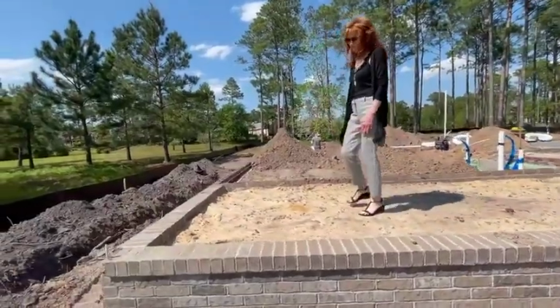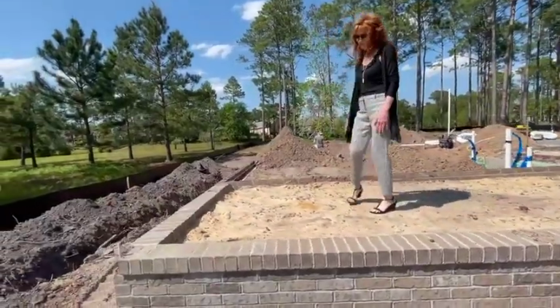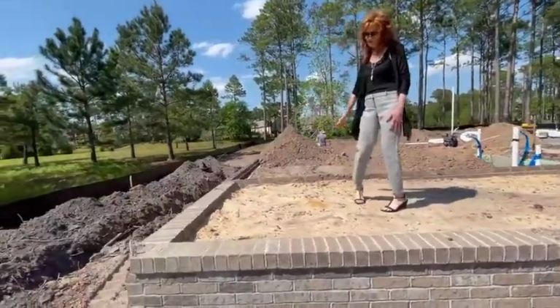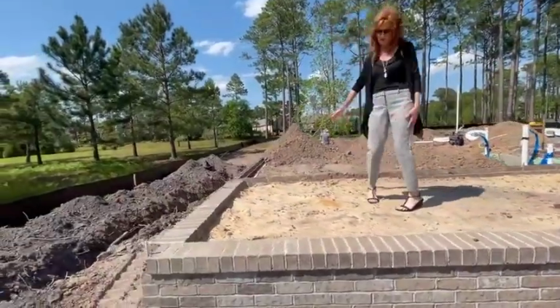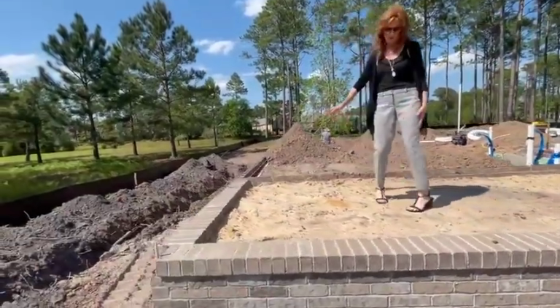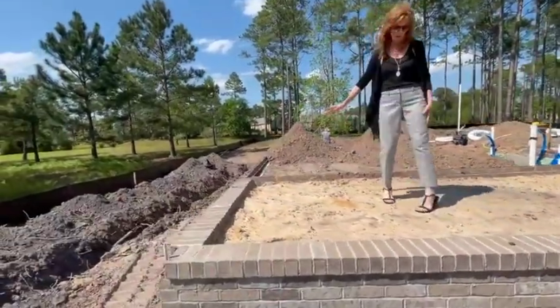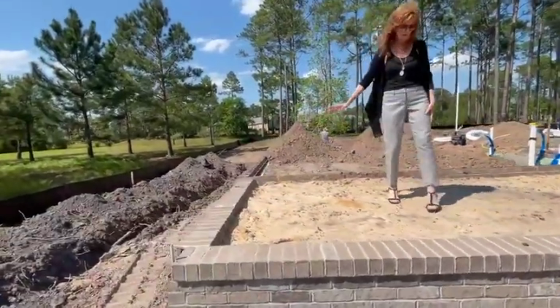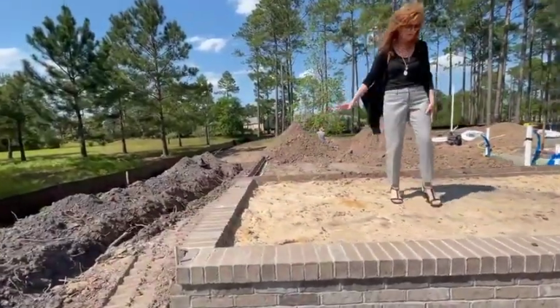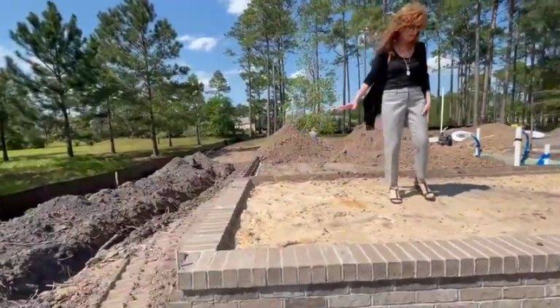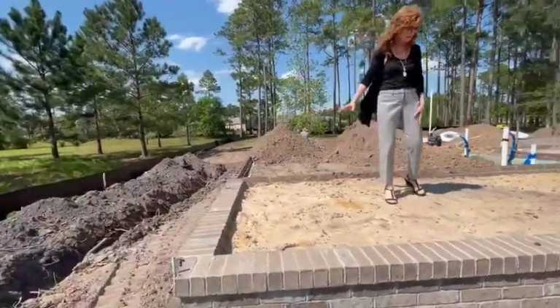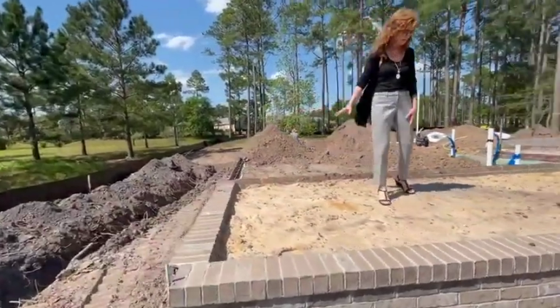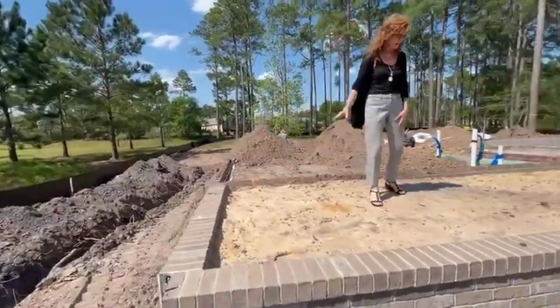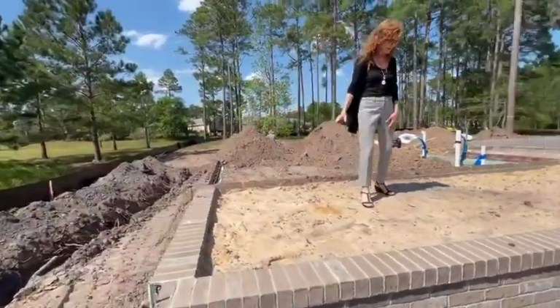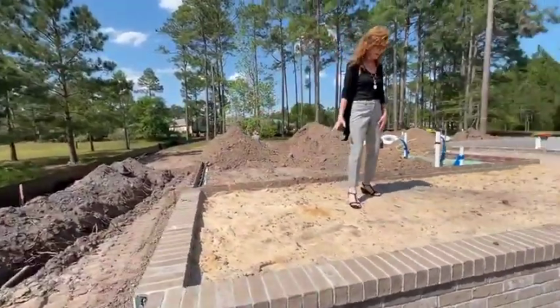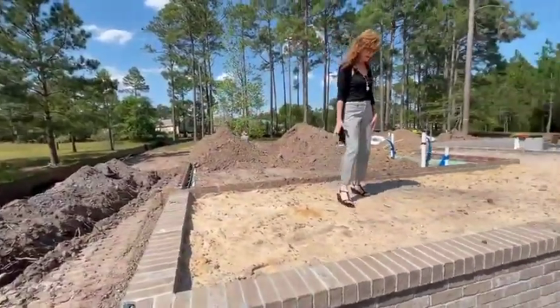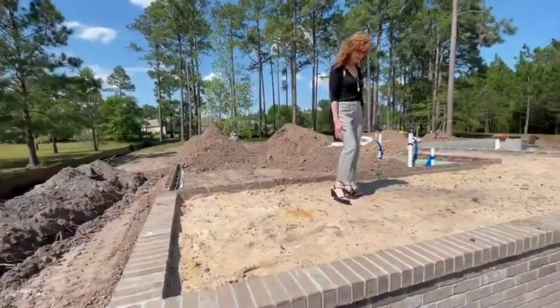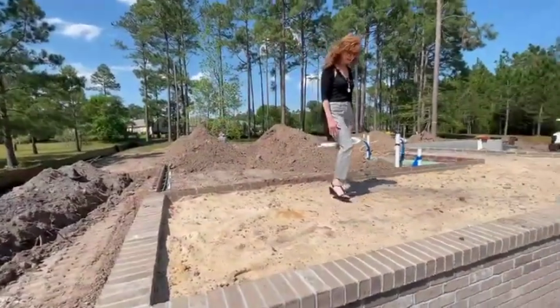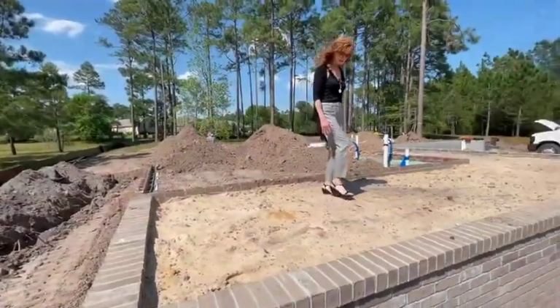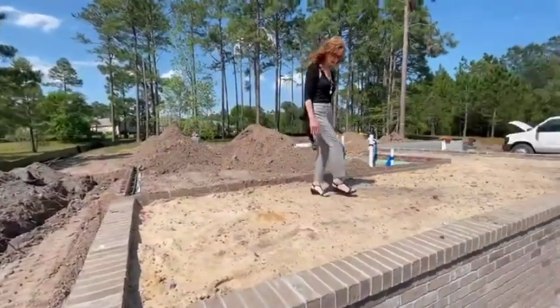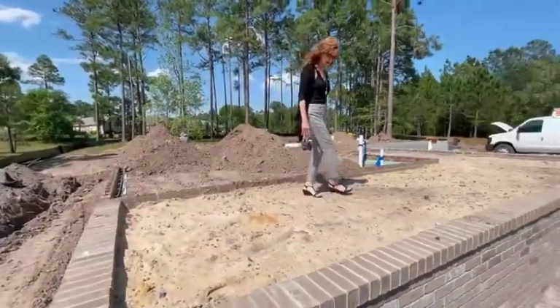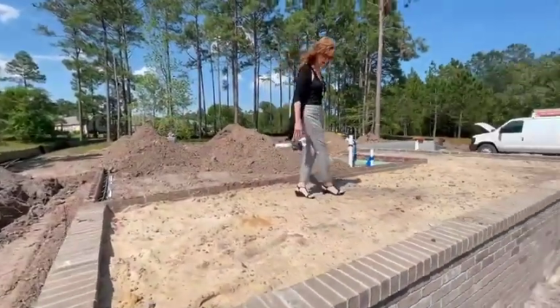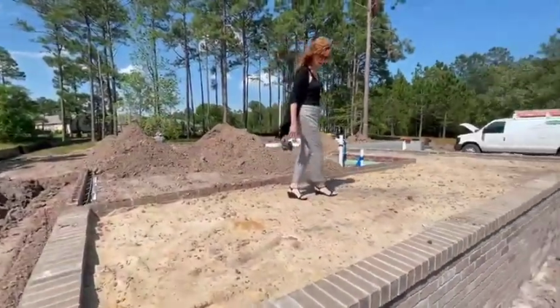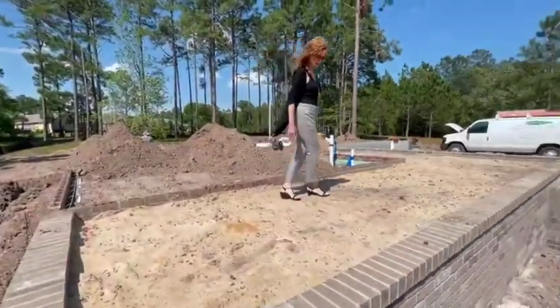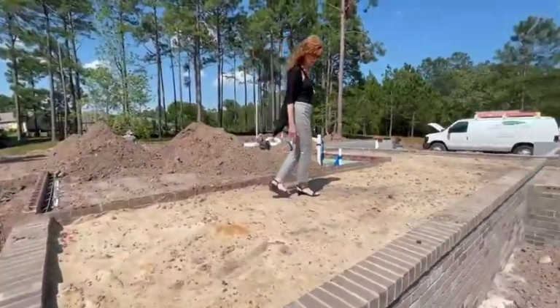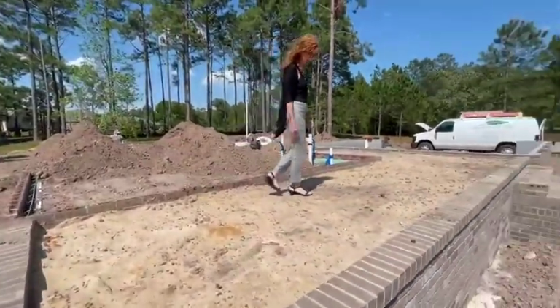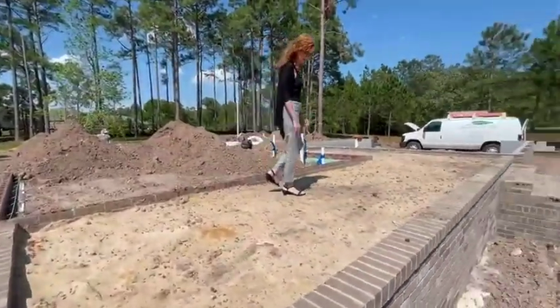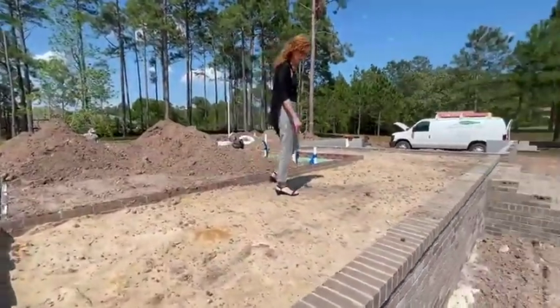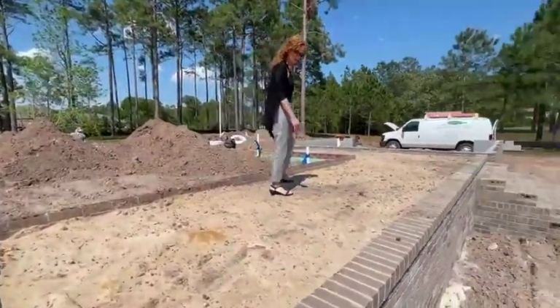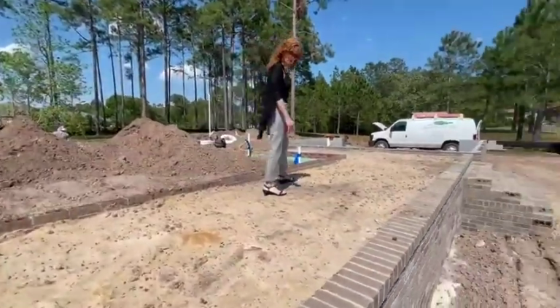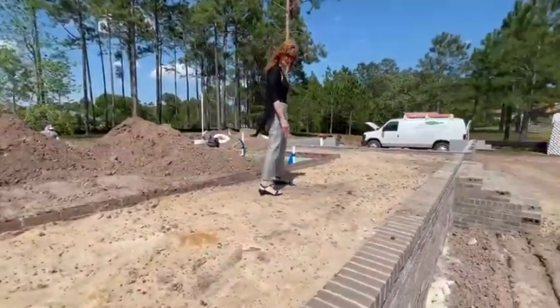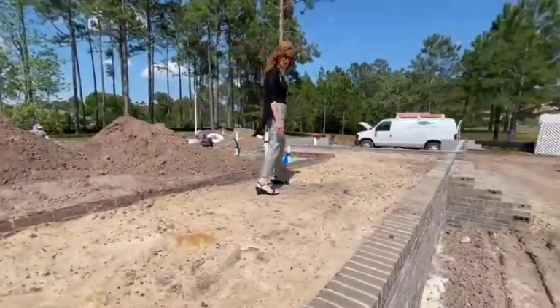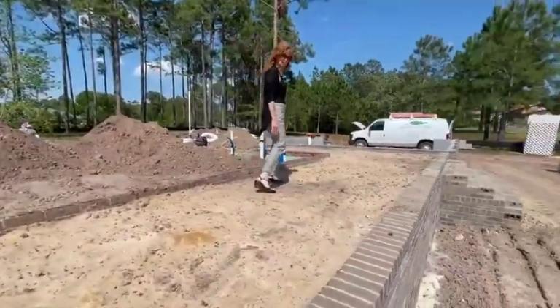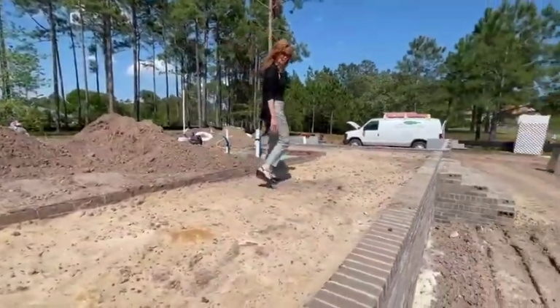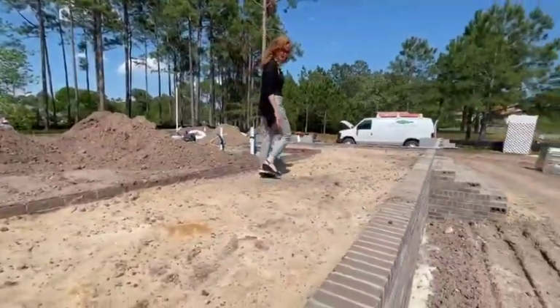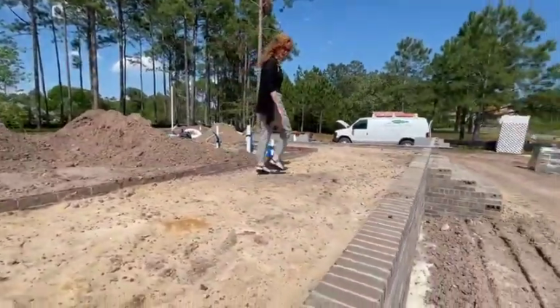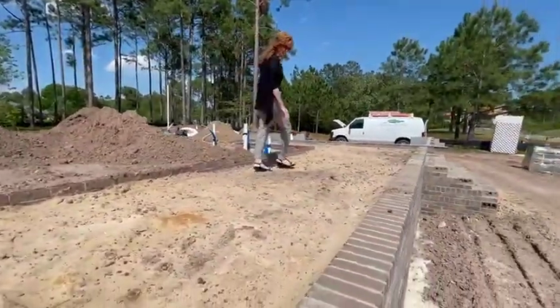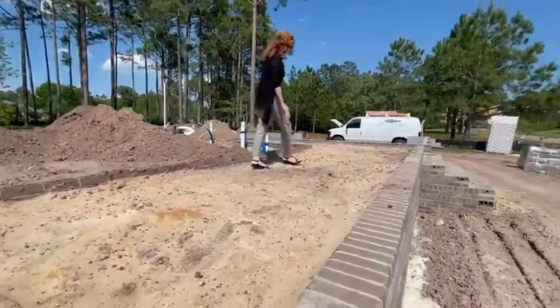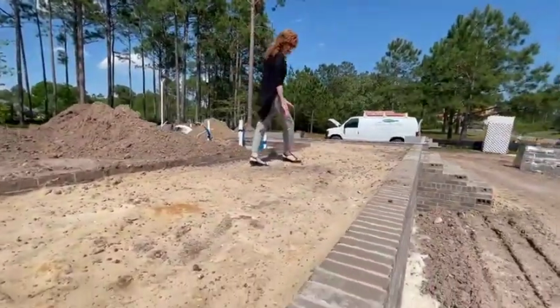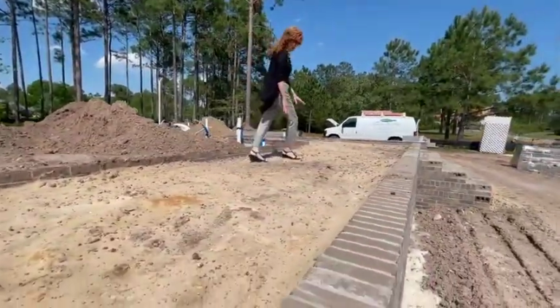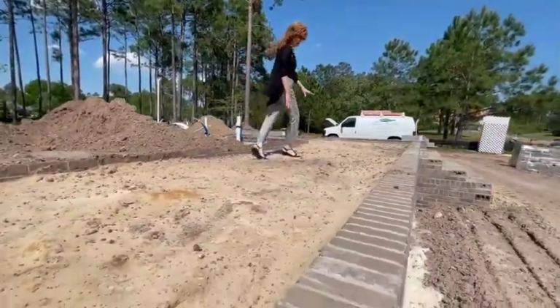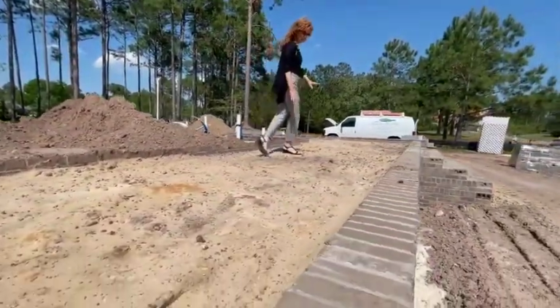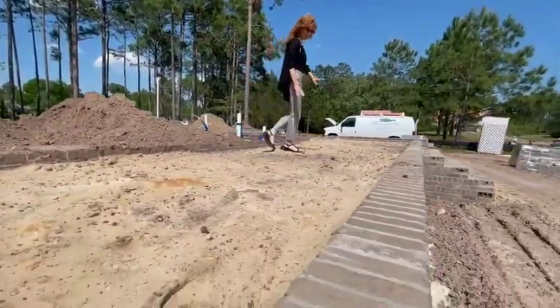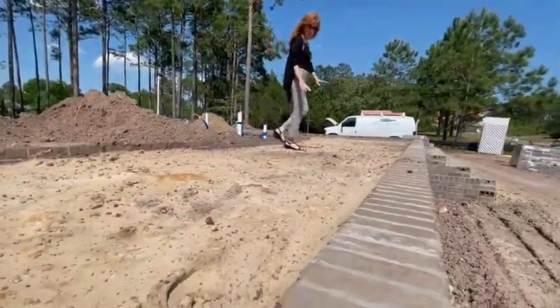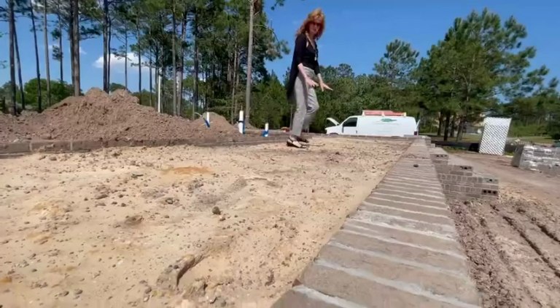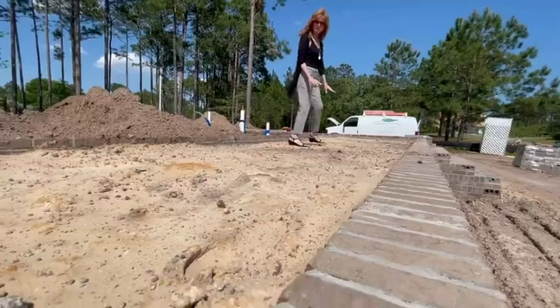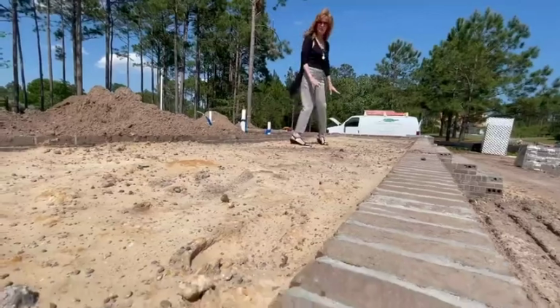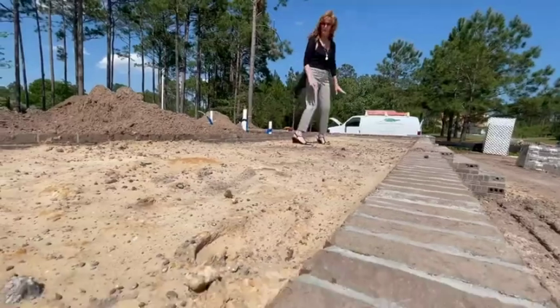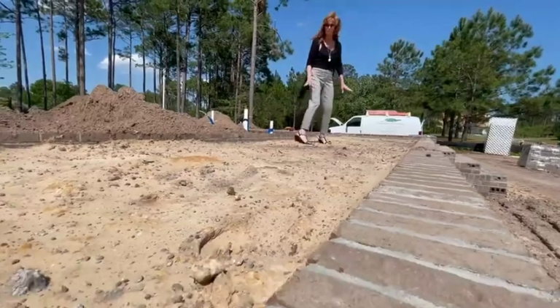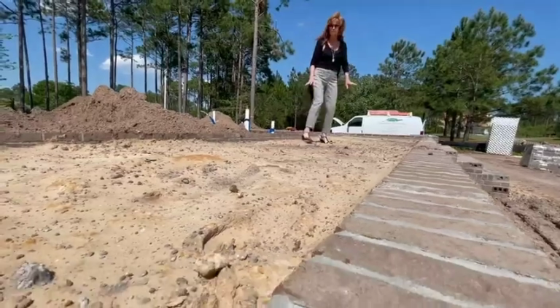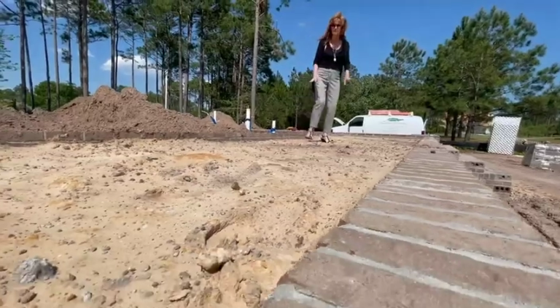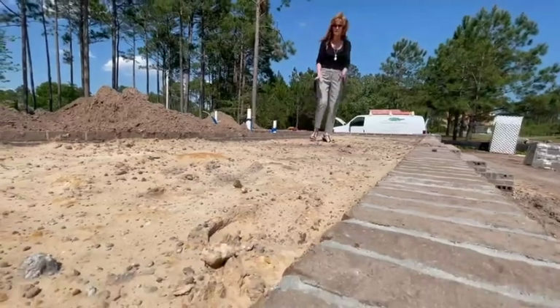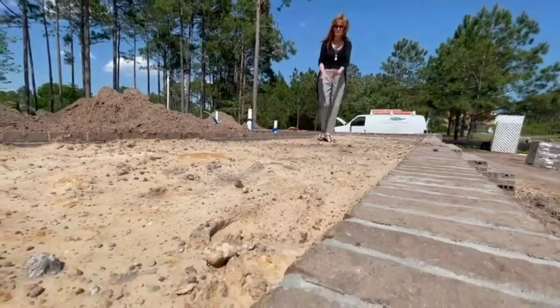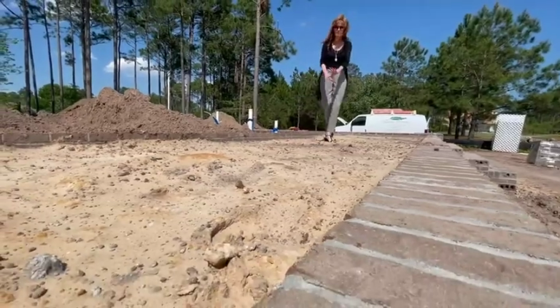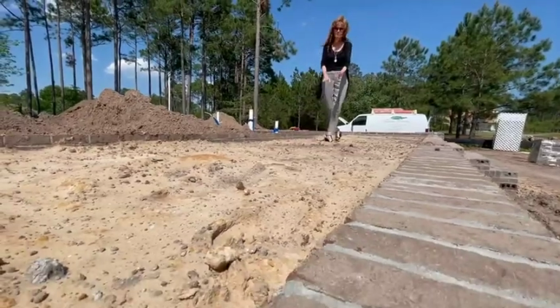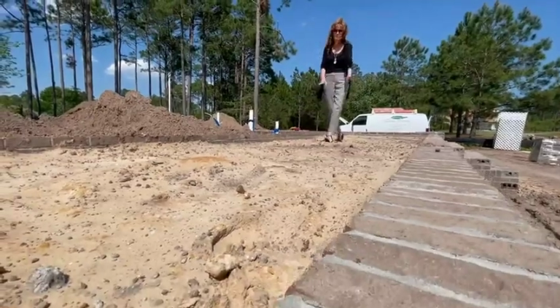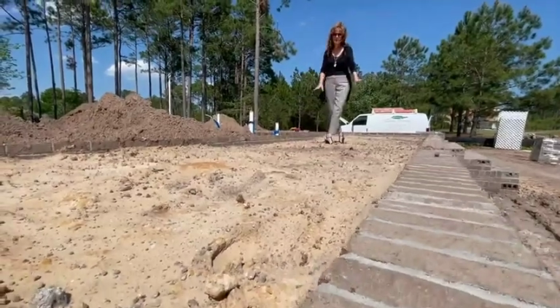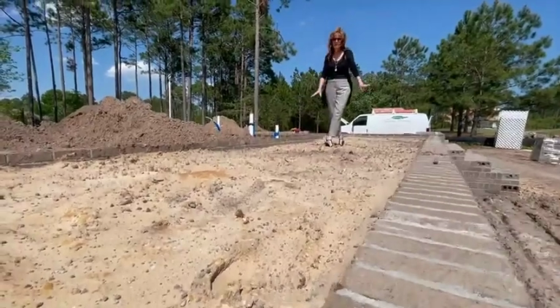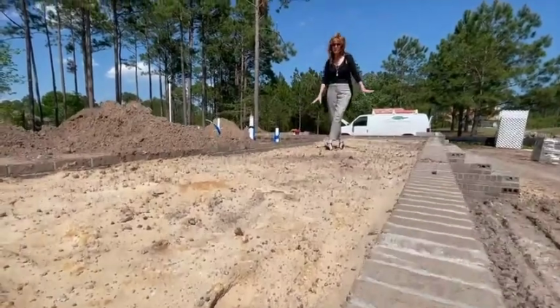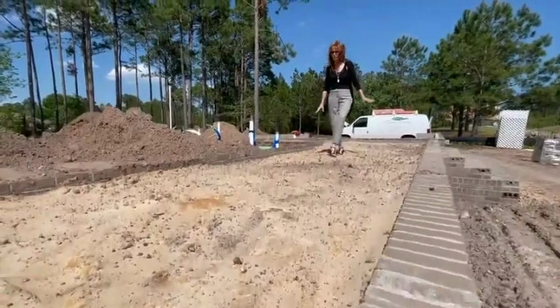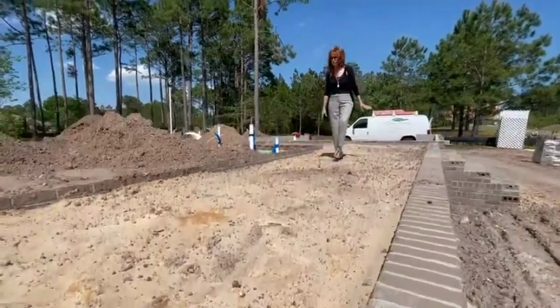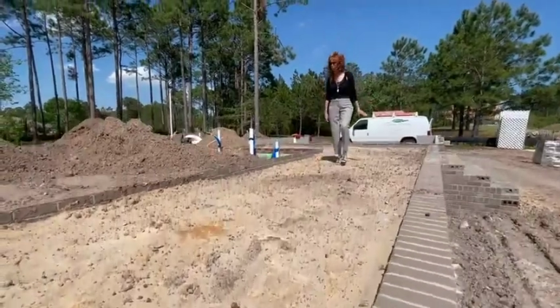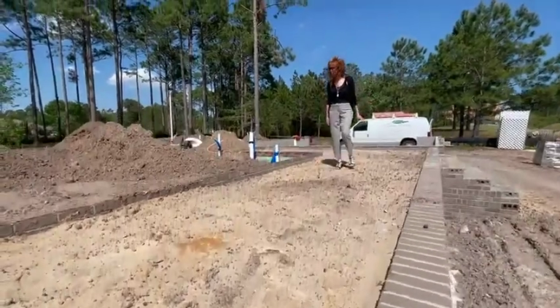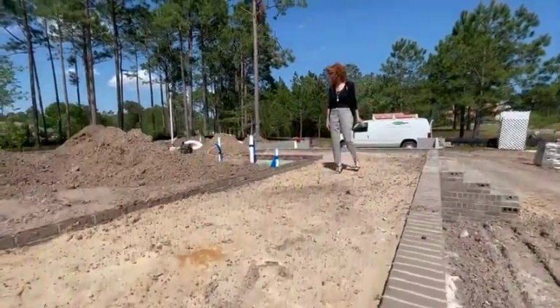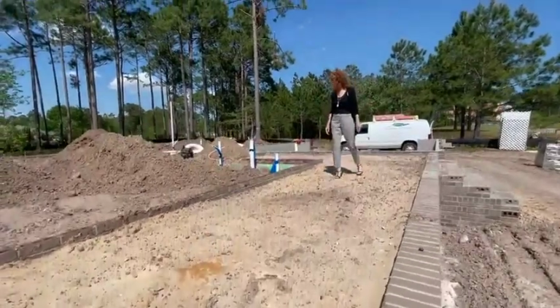Right here where I'm standing right now is where our screen porch will be. And when you see it completed, you'll see where it's going to have a crawl shell.